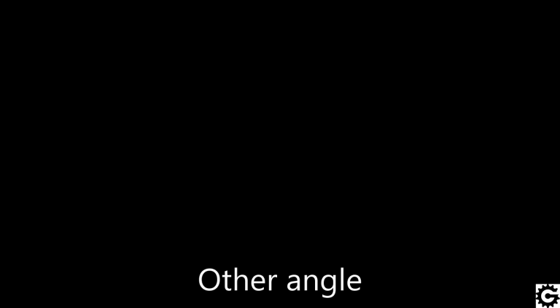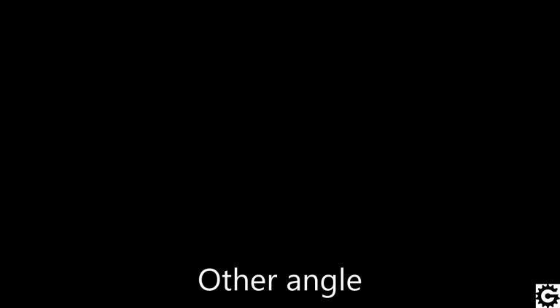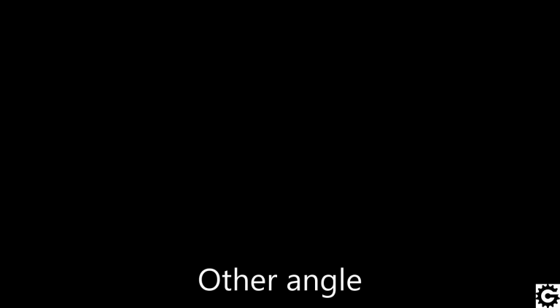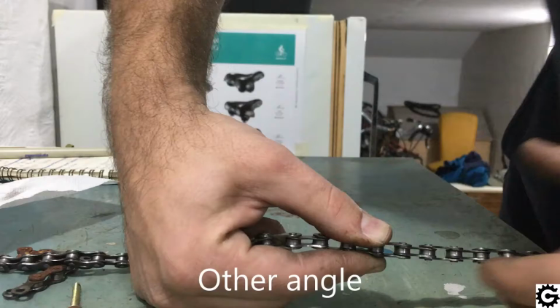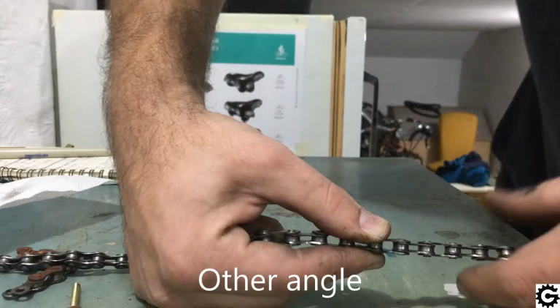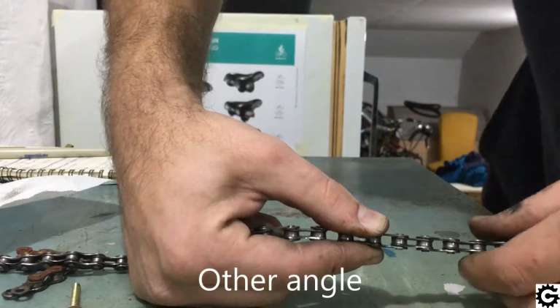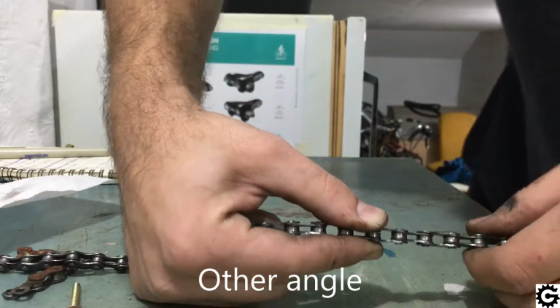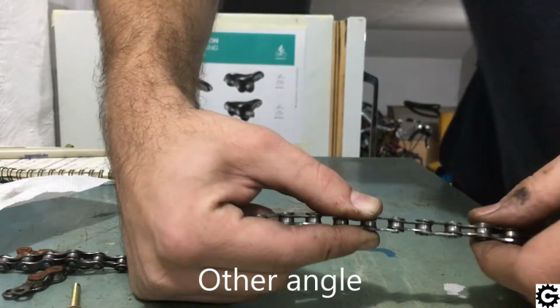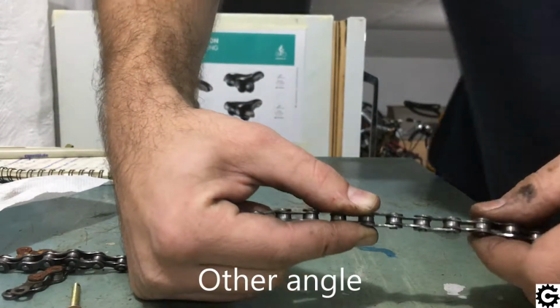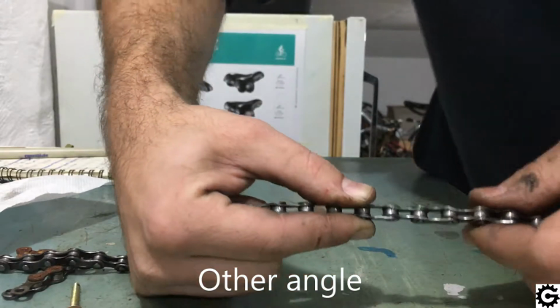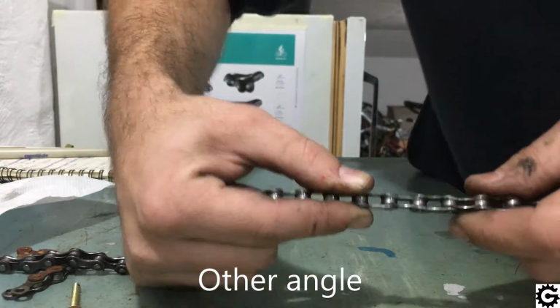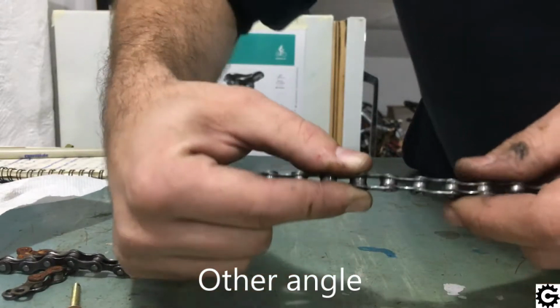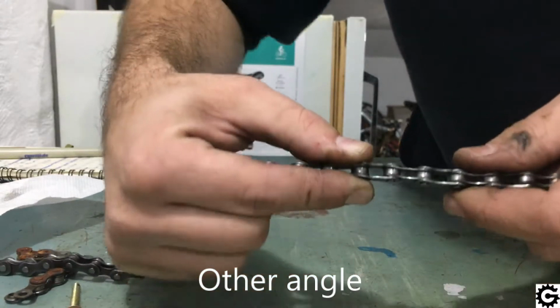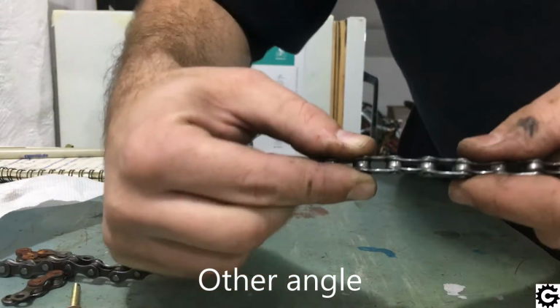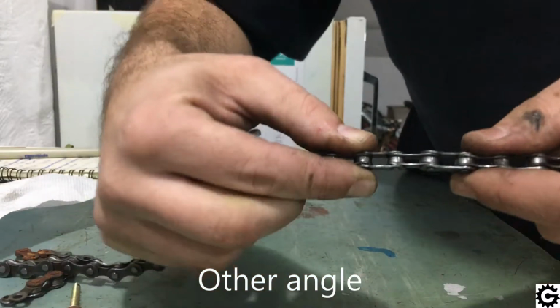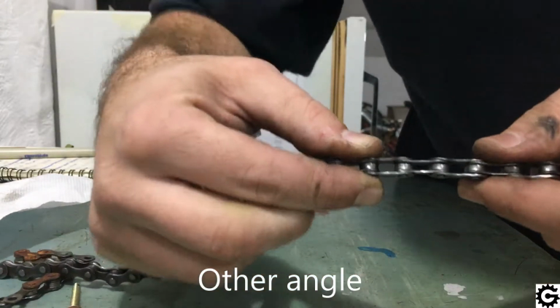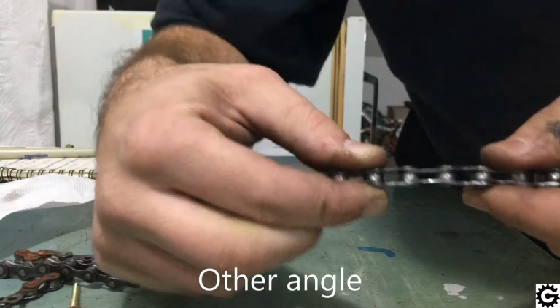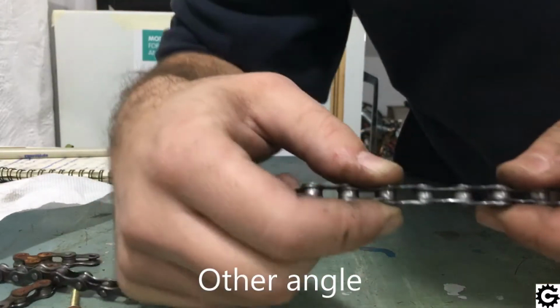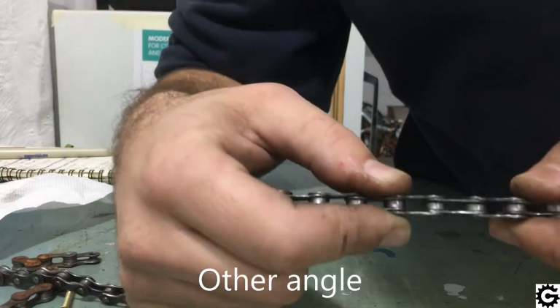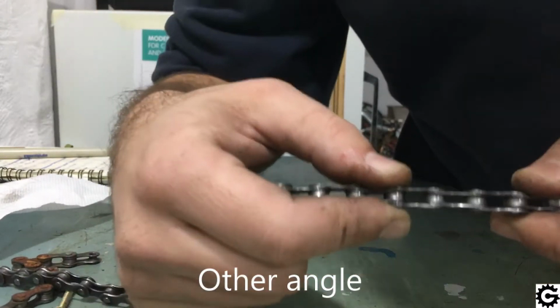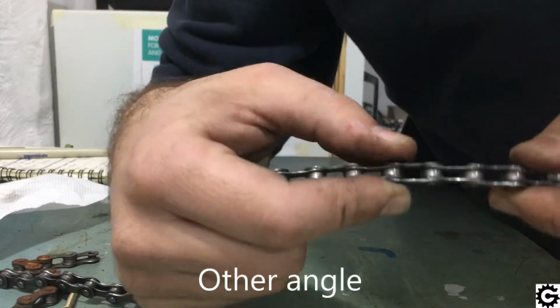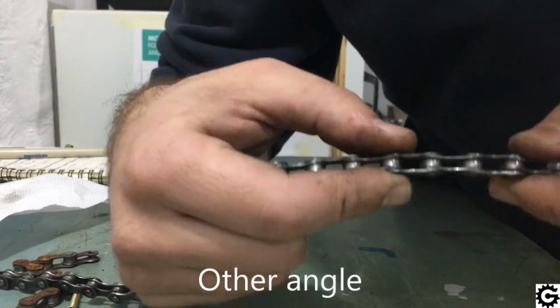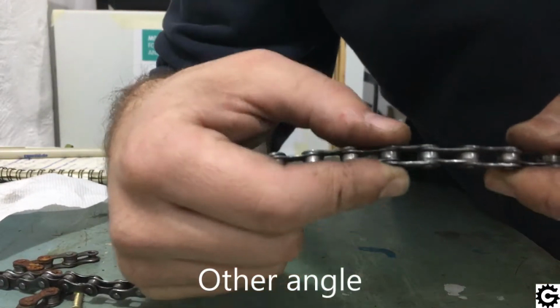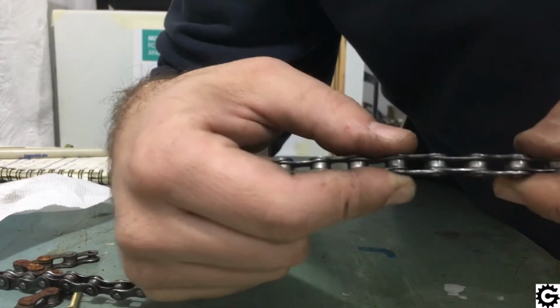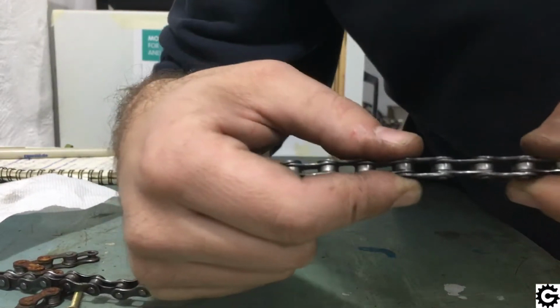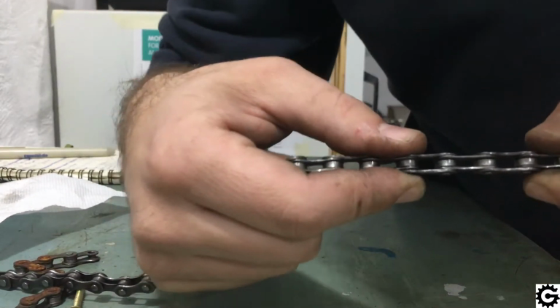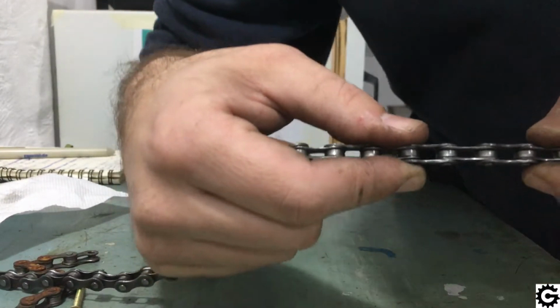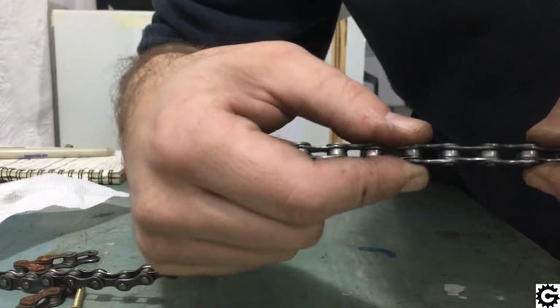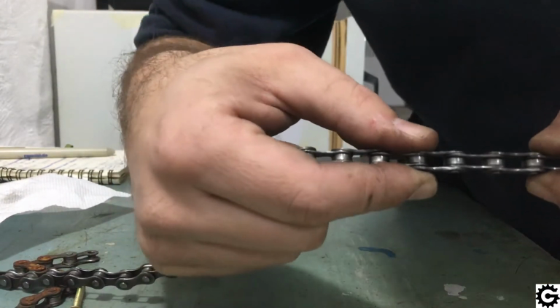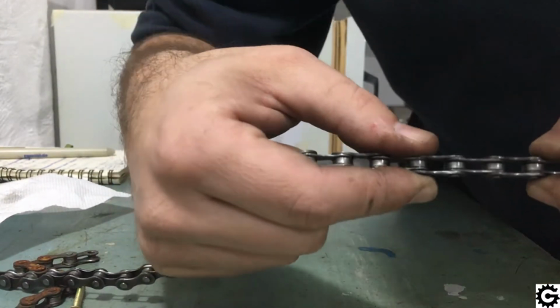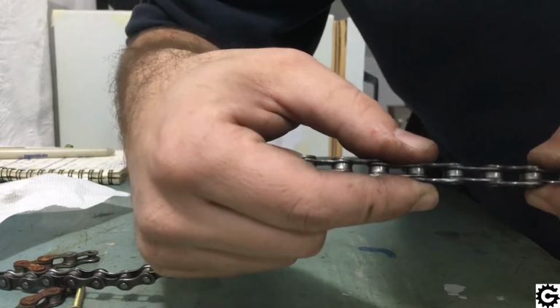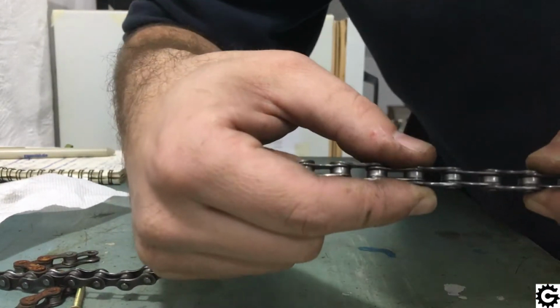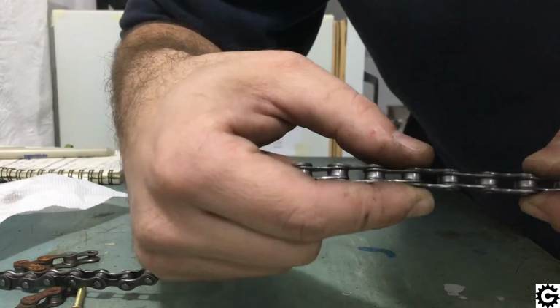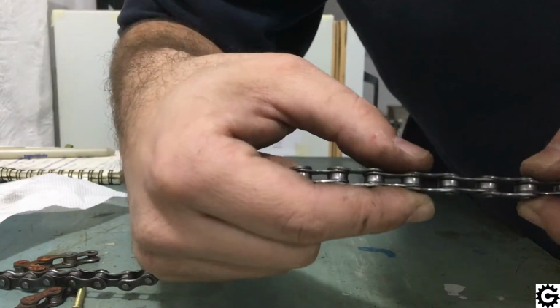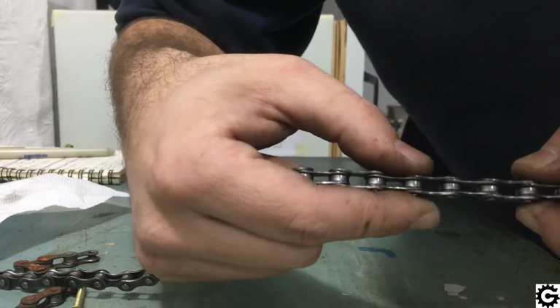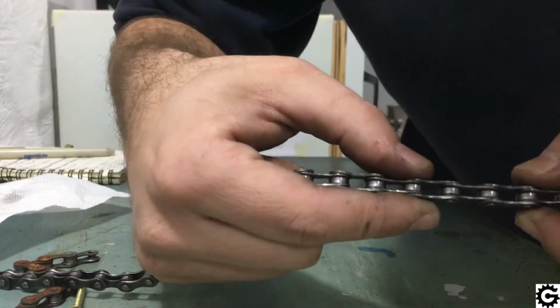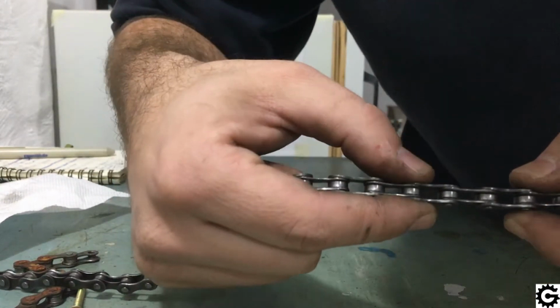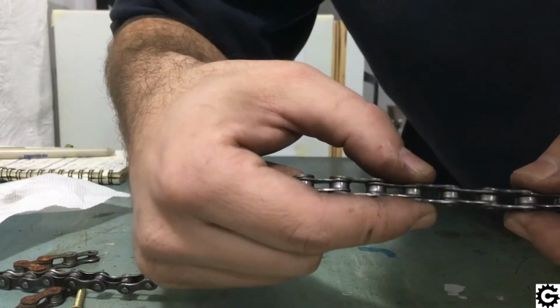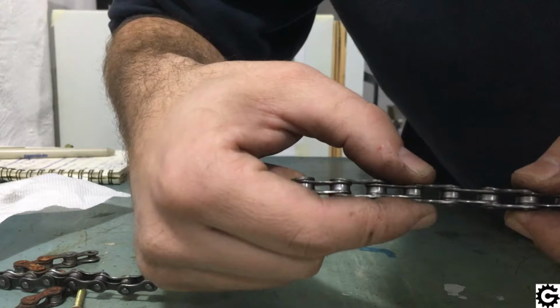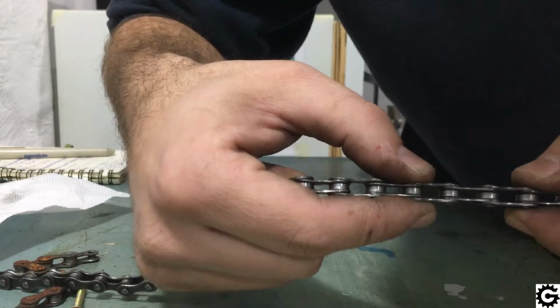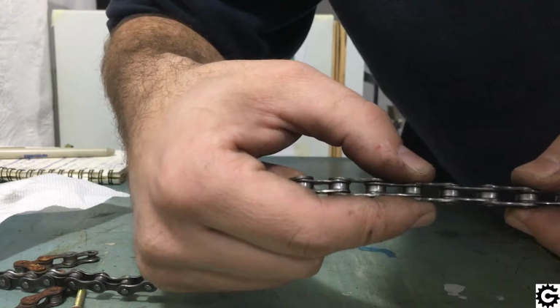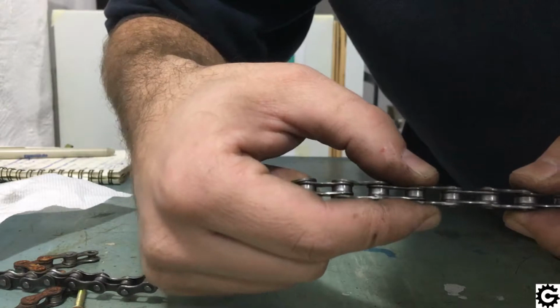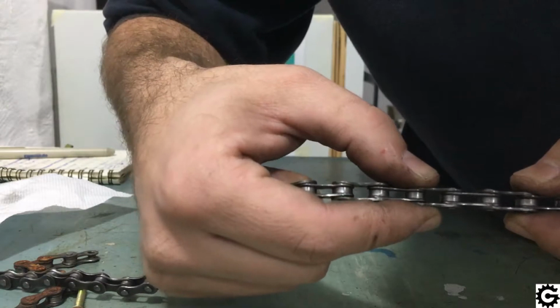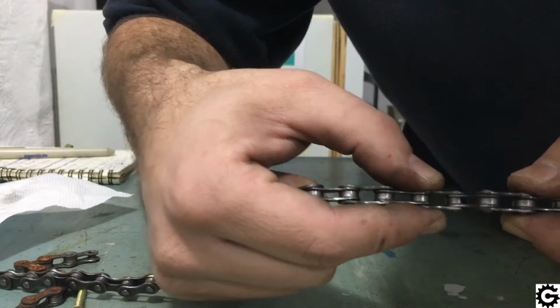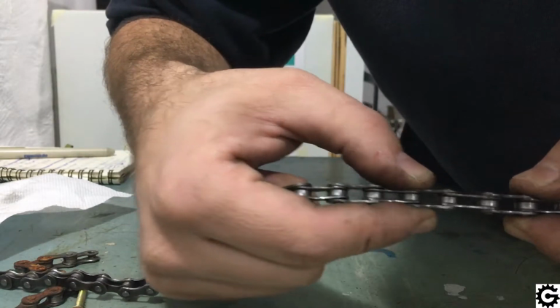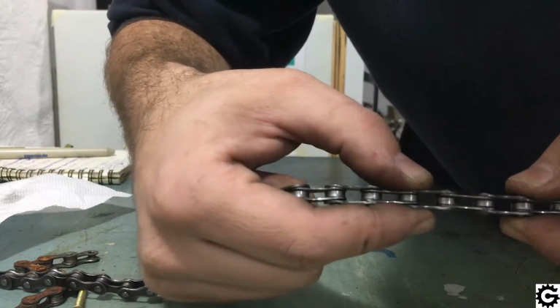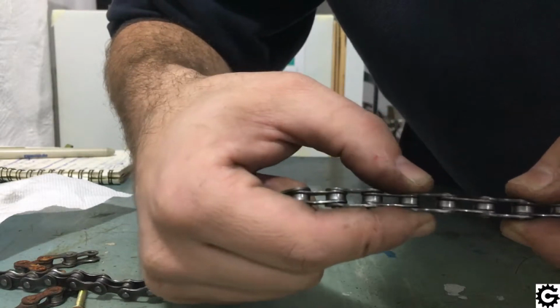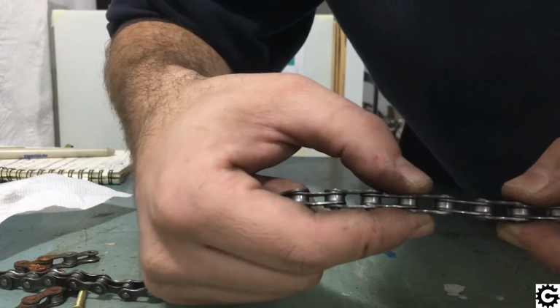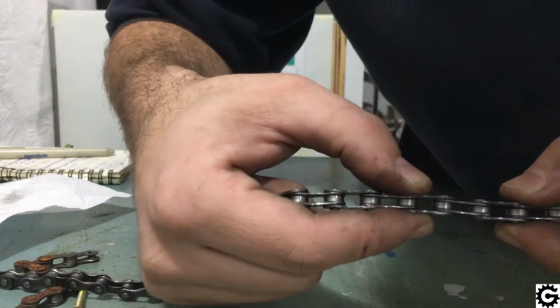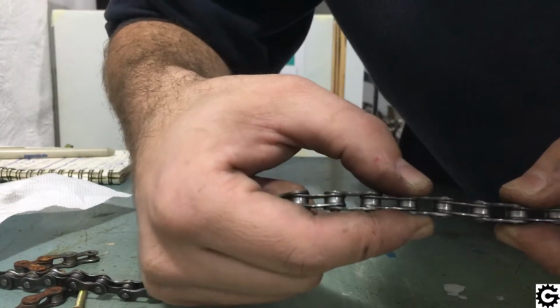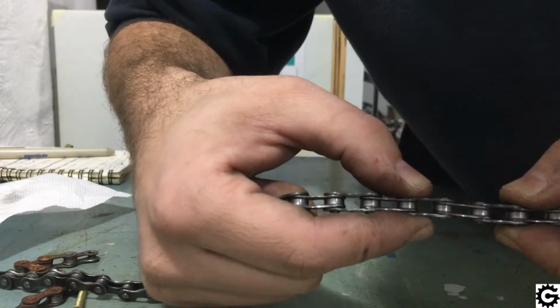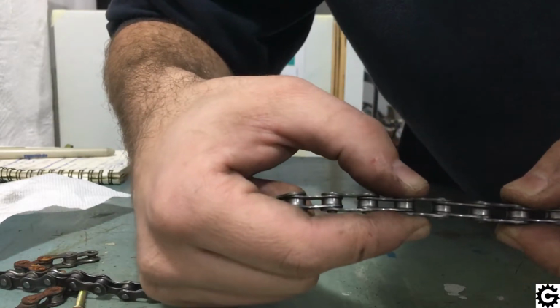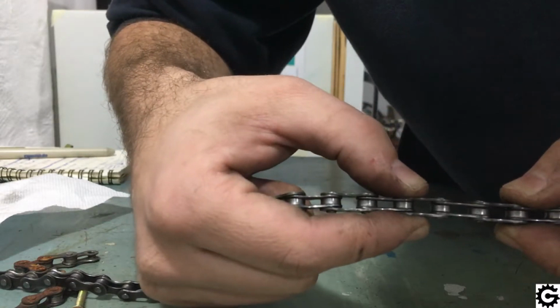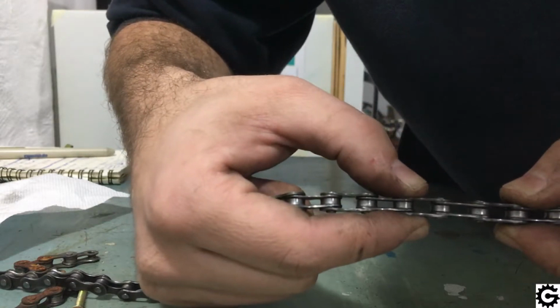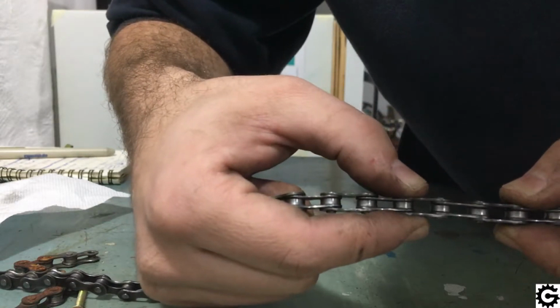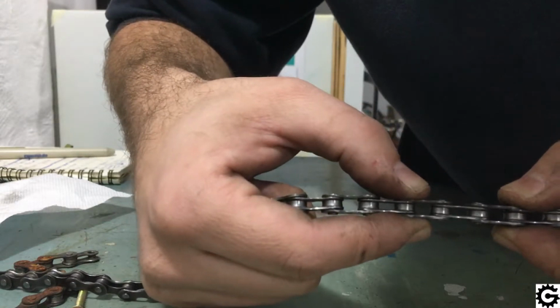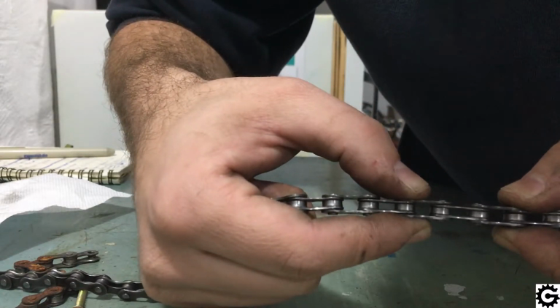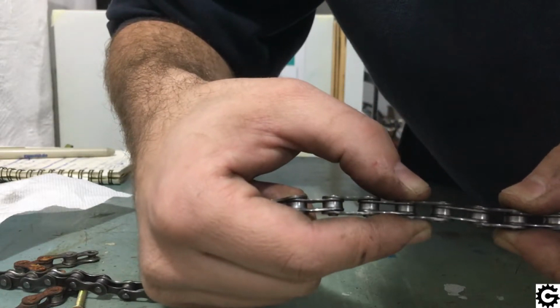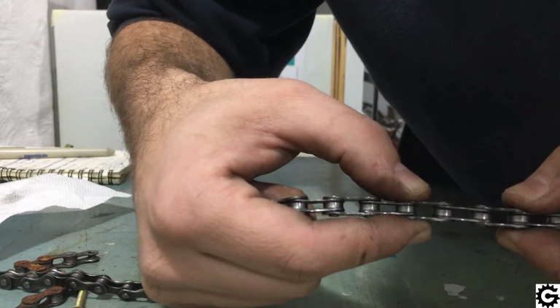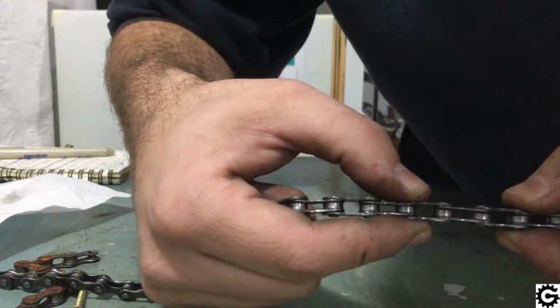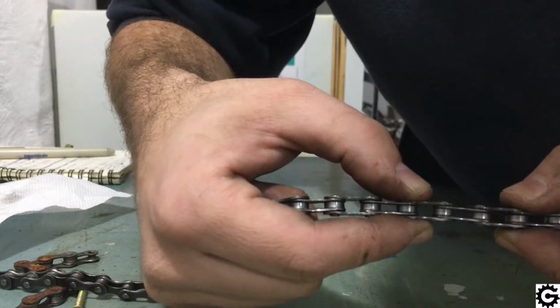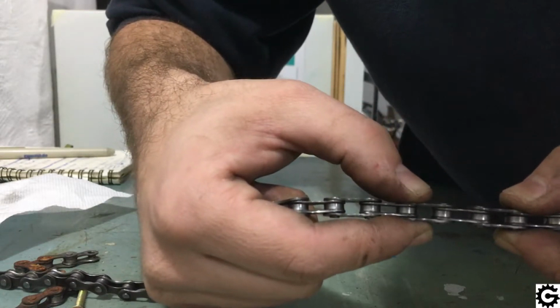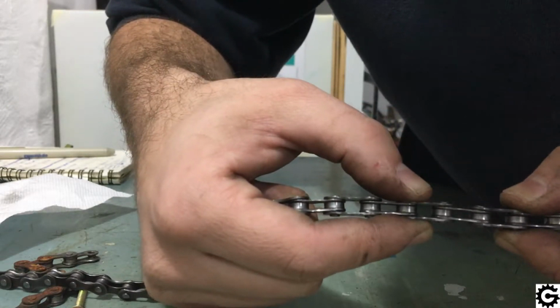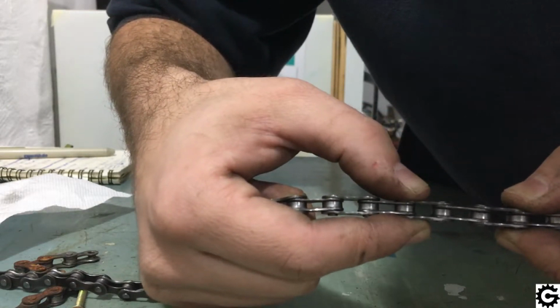As the chain is moved back and forth, the distance between two pairs of outer links is increased and decreased.